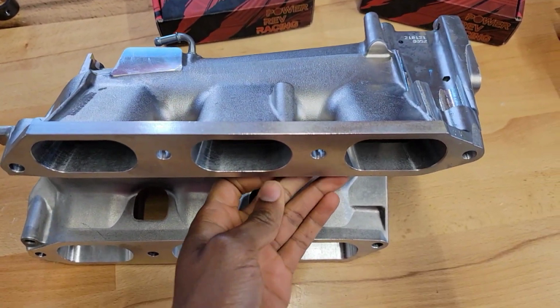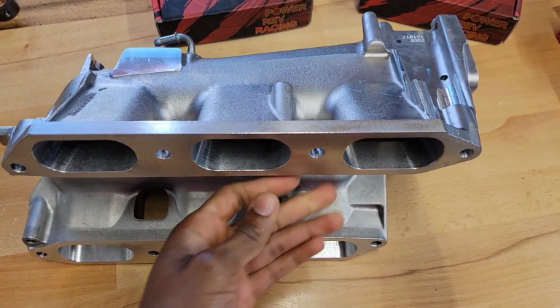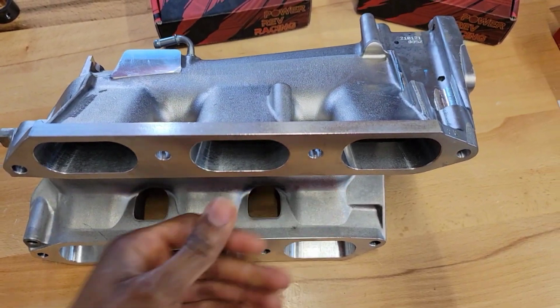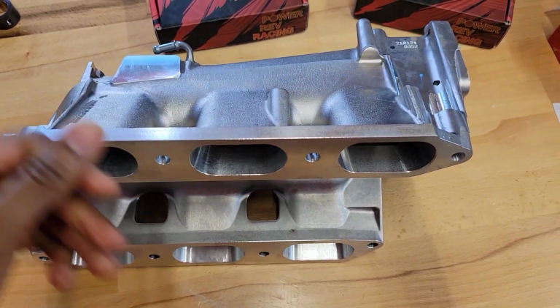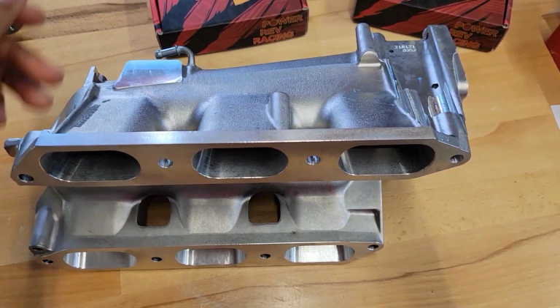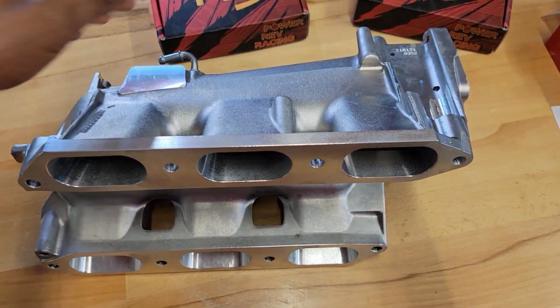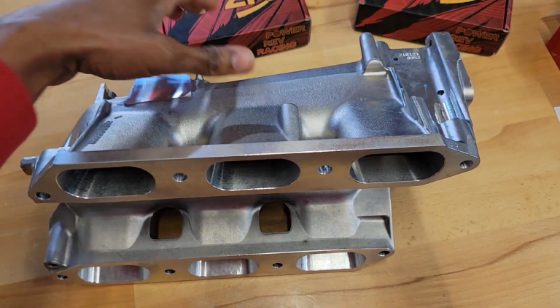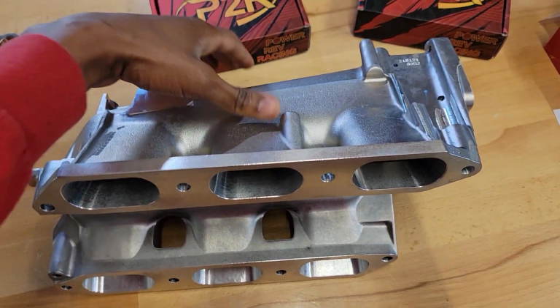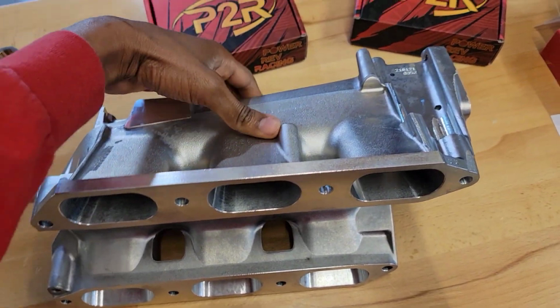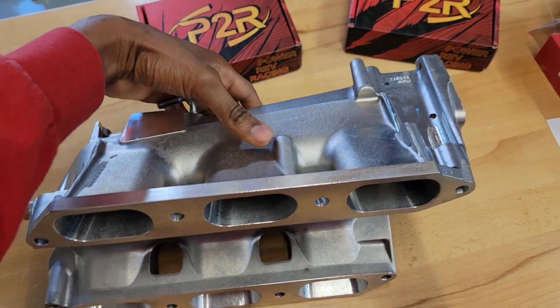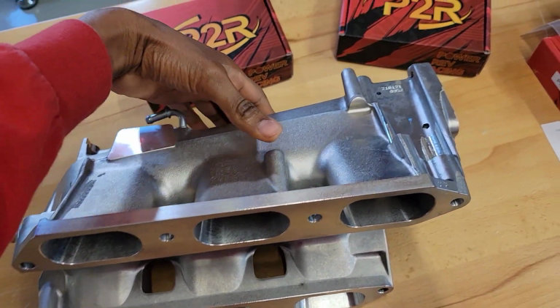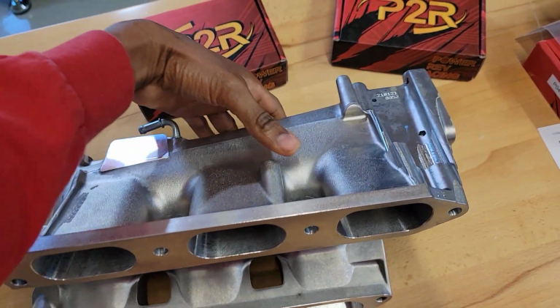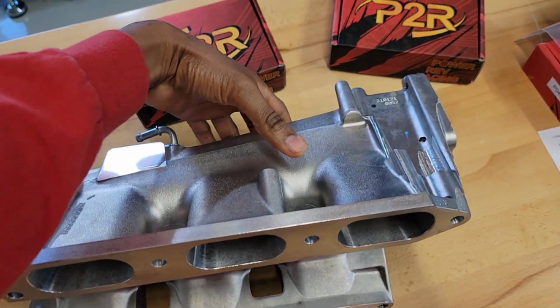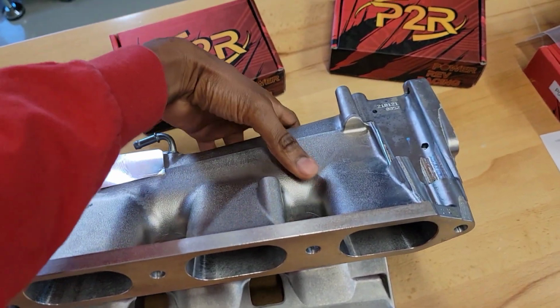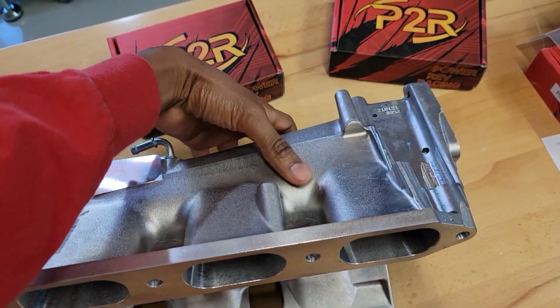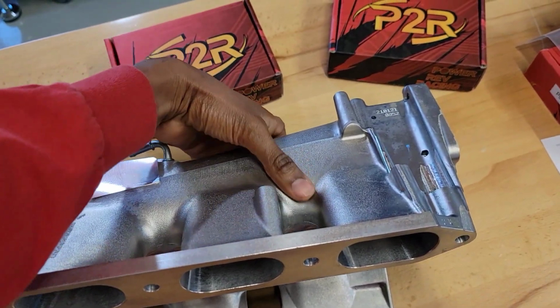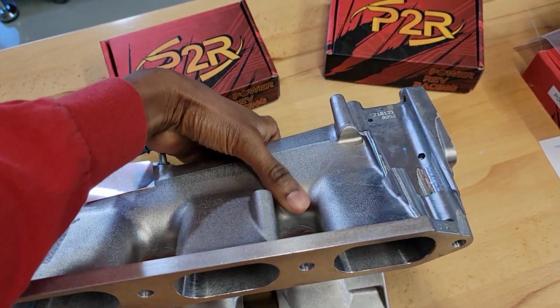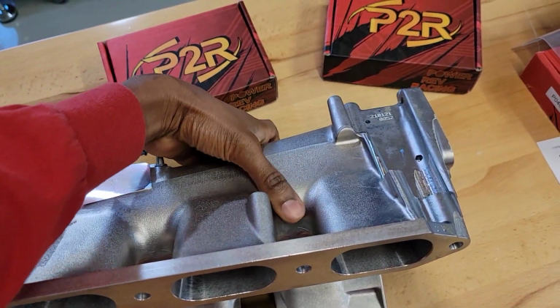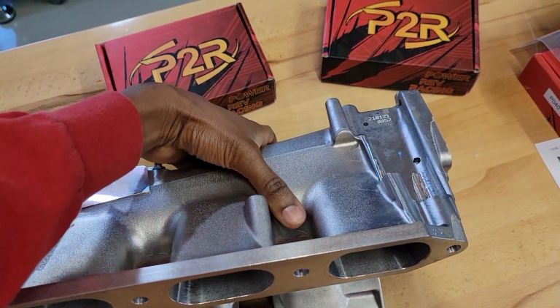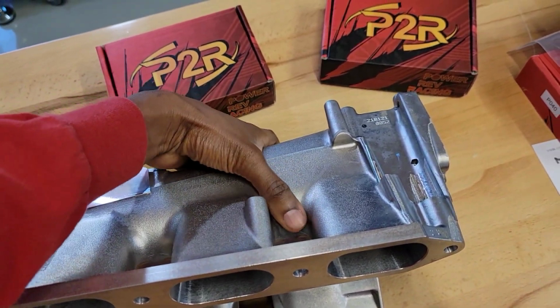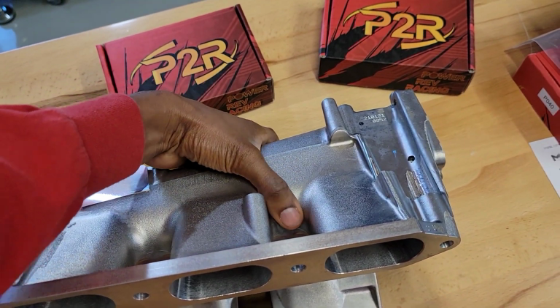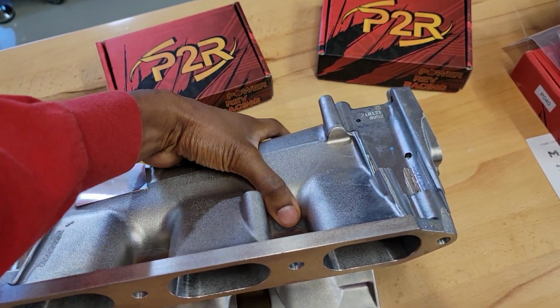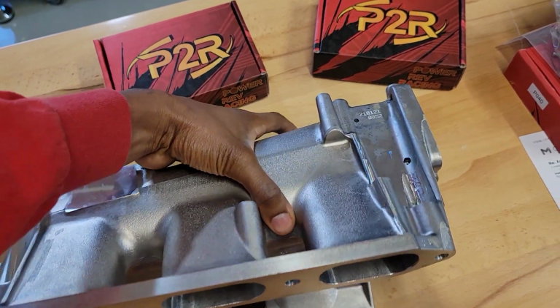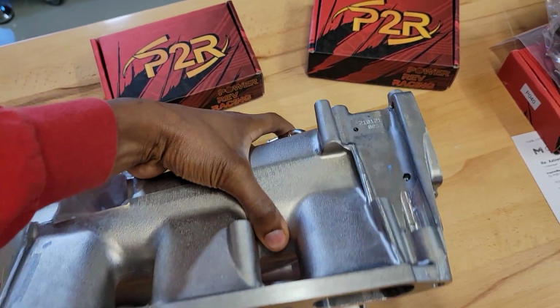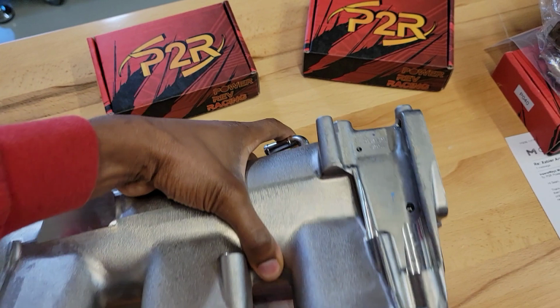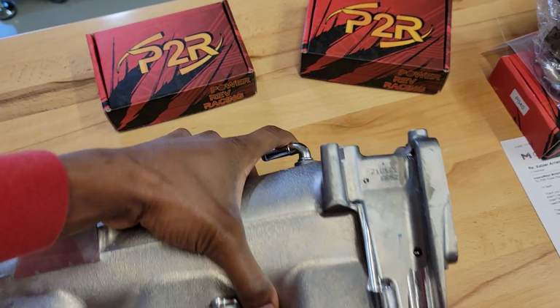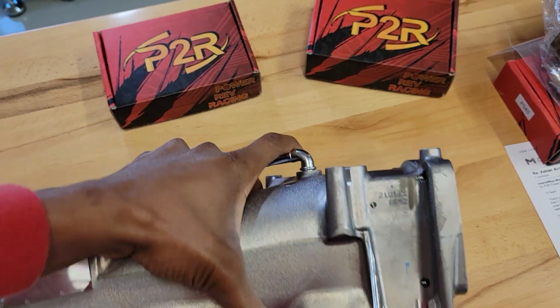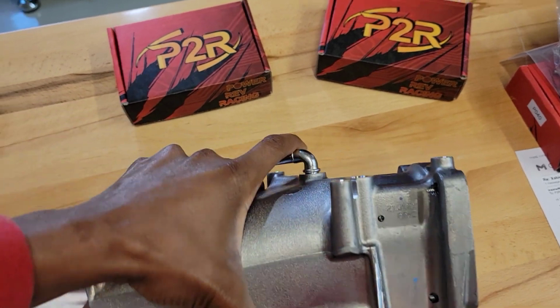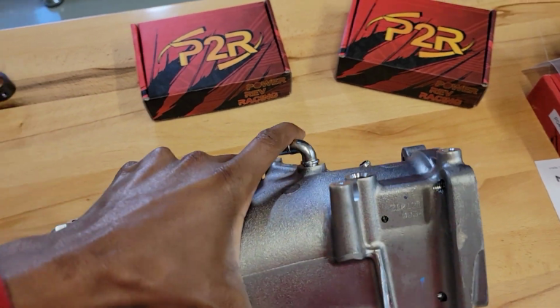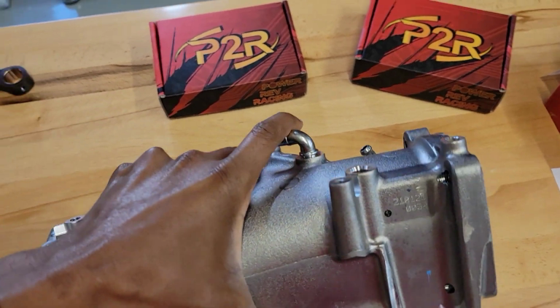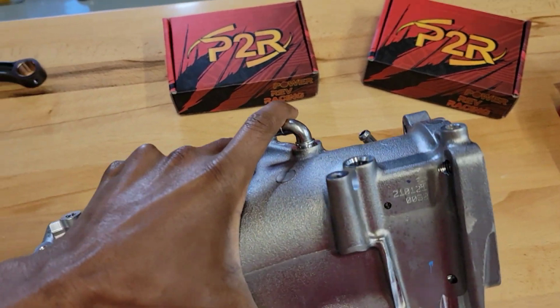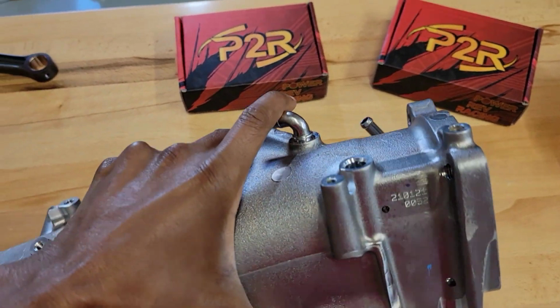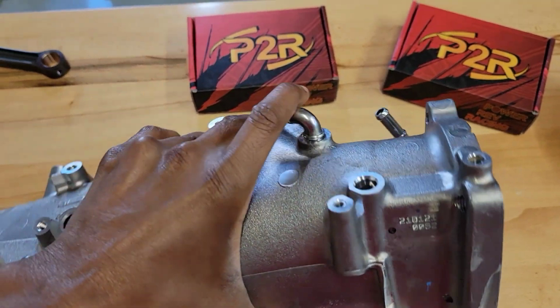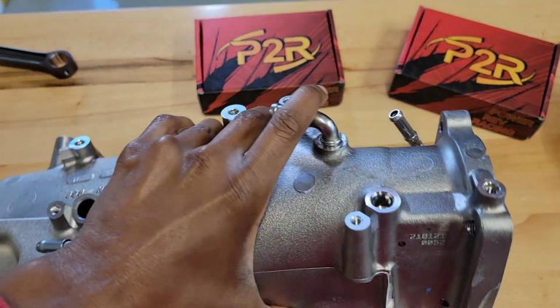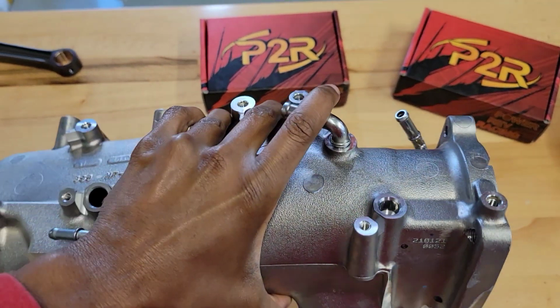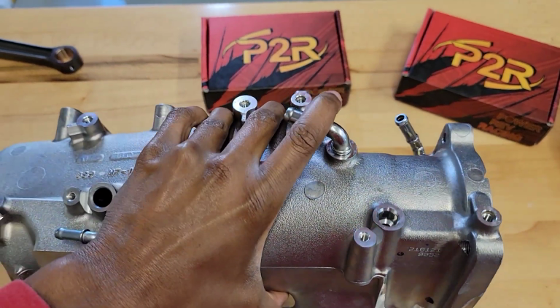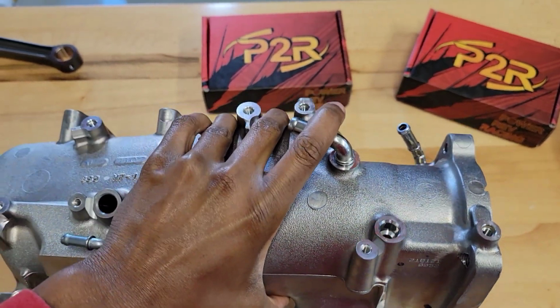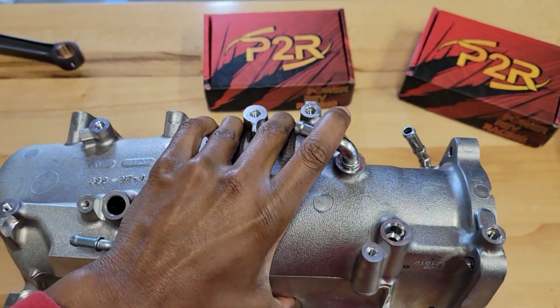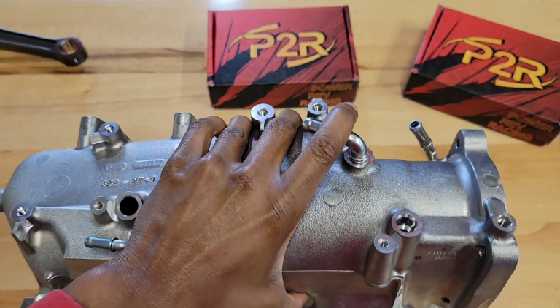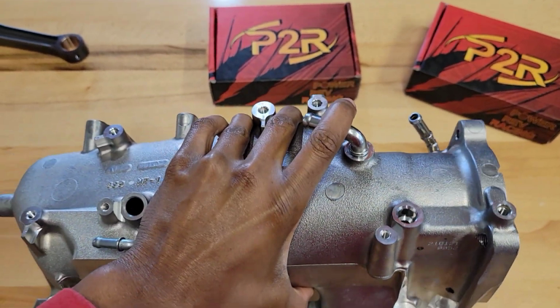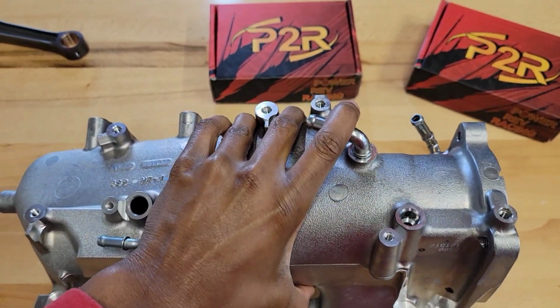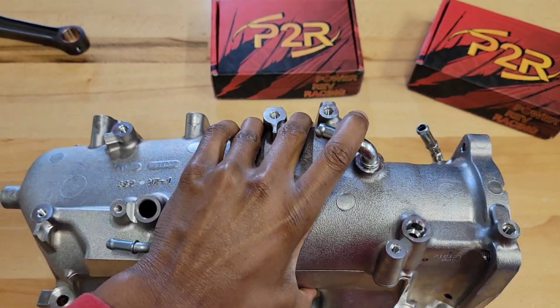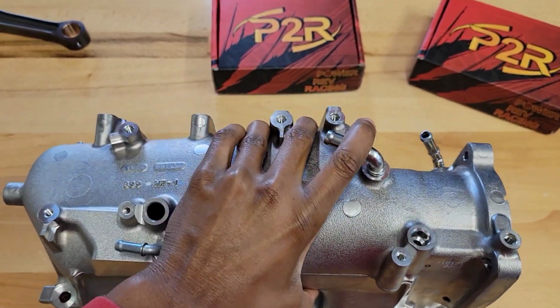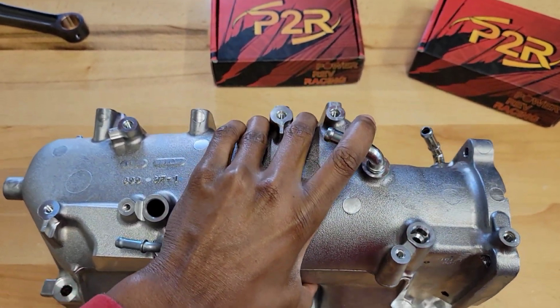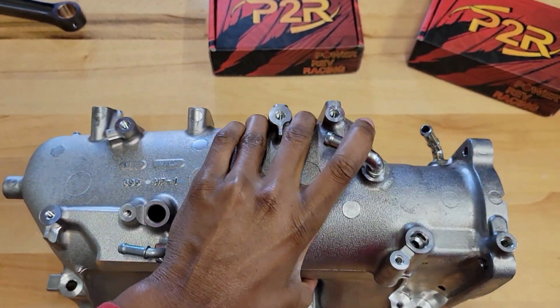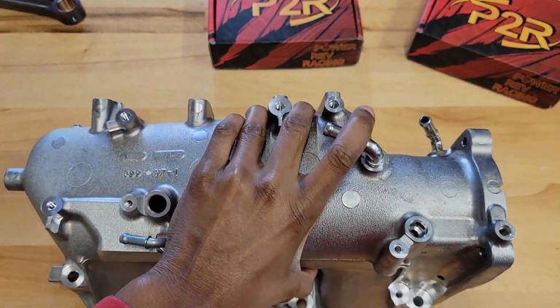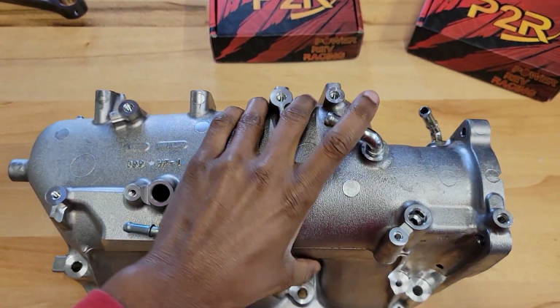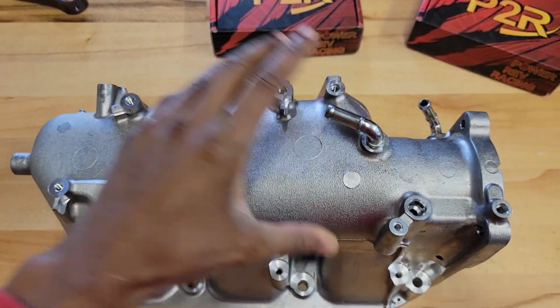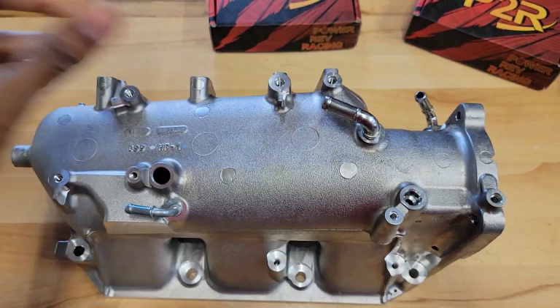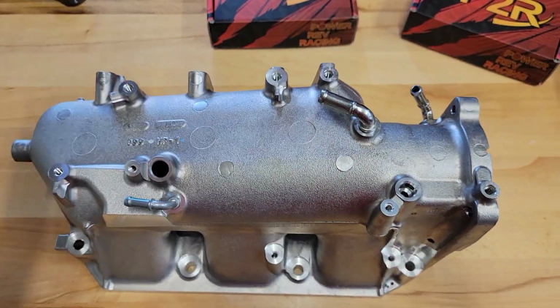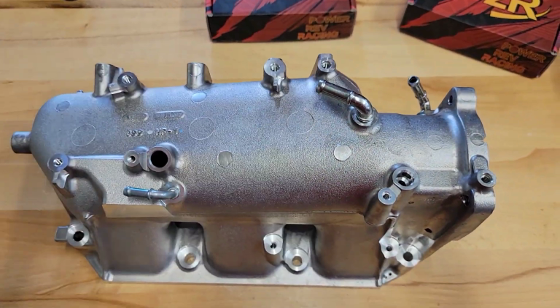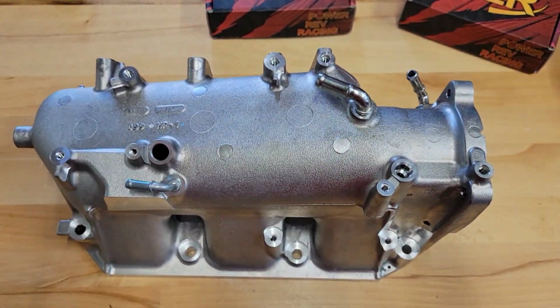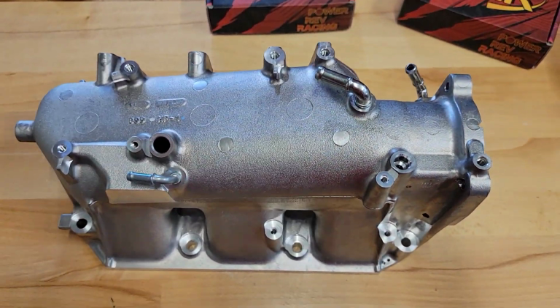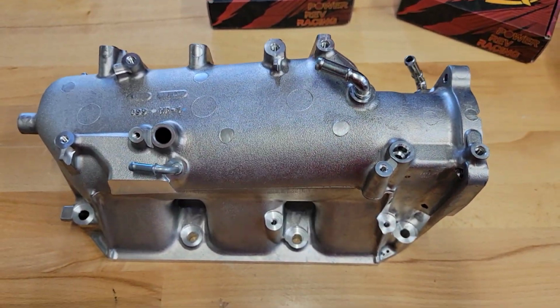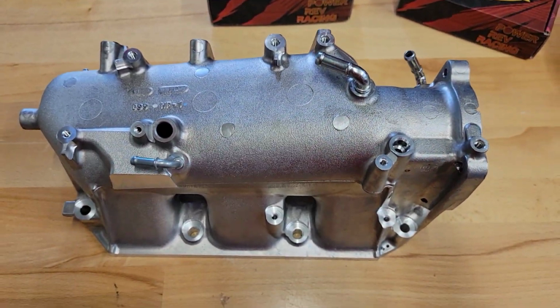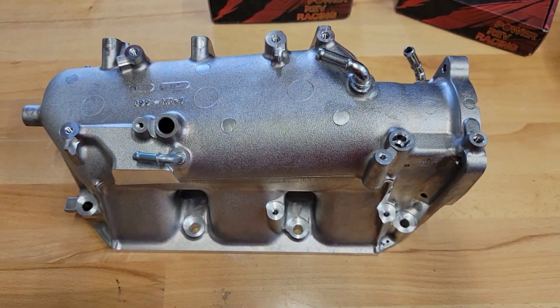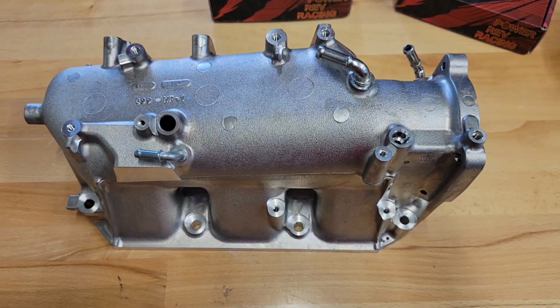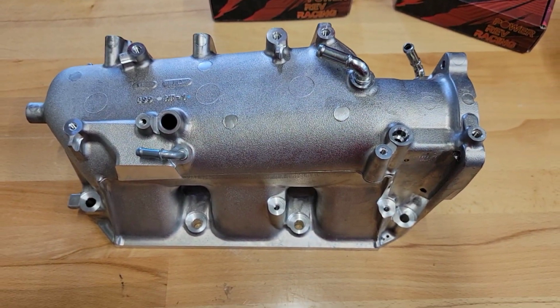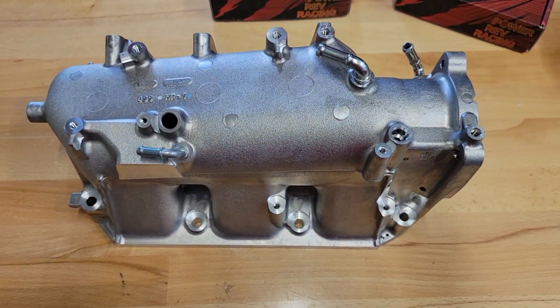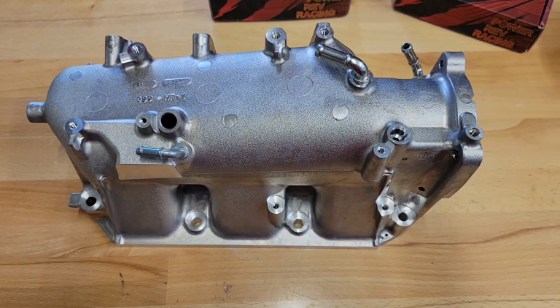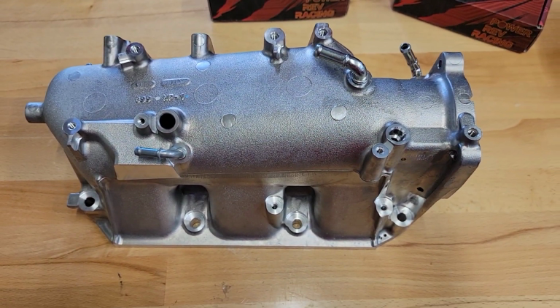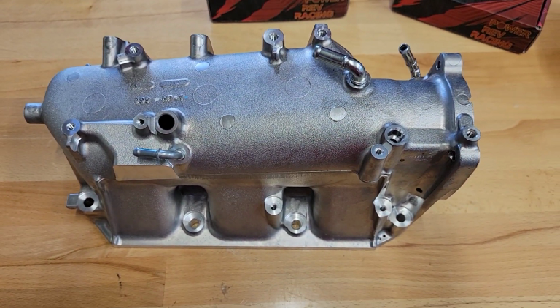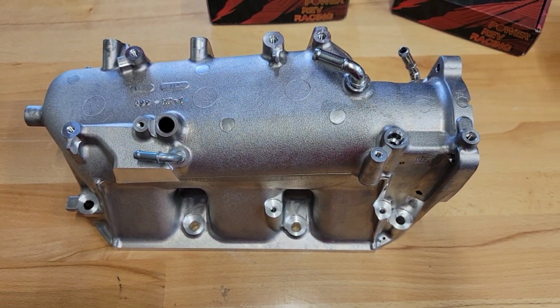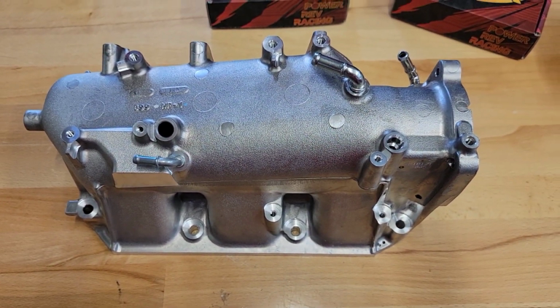So this is the all-new TLX Type-S Intake Manifold, ready to go.